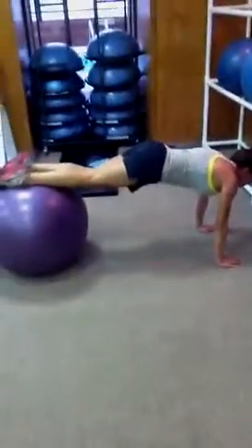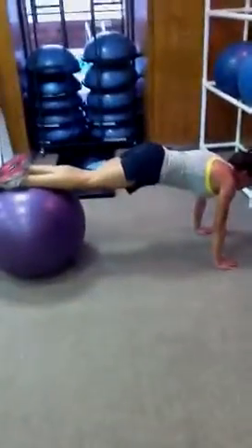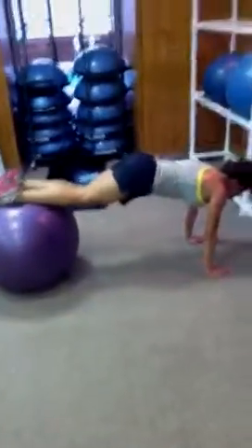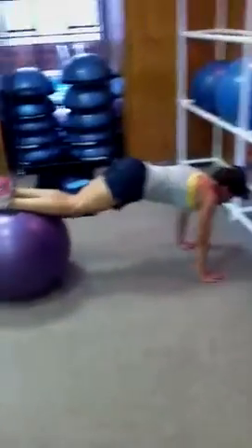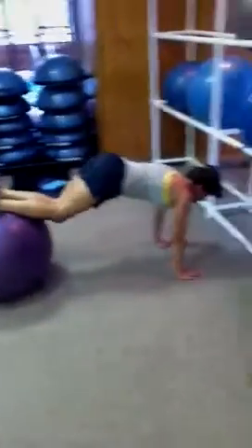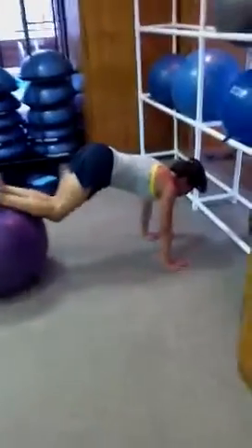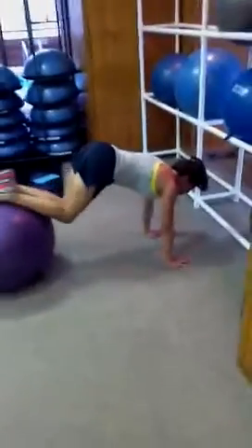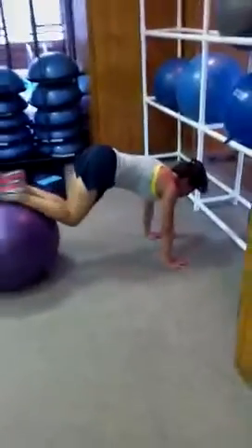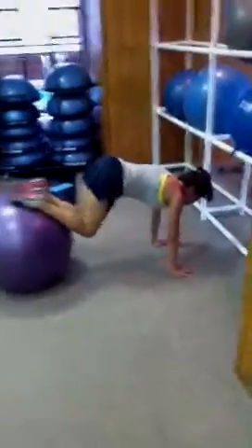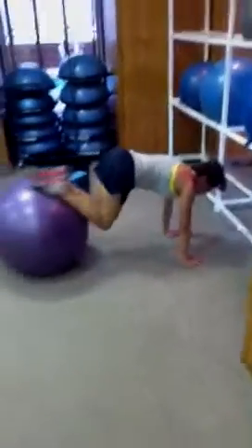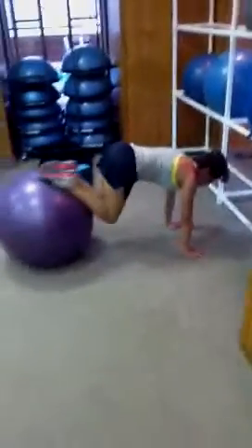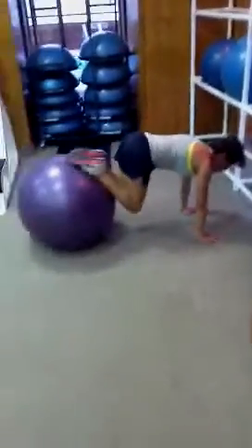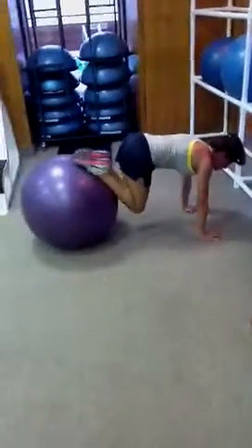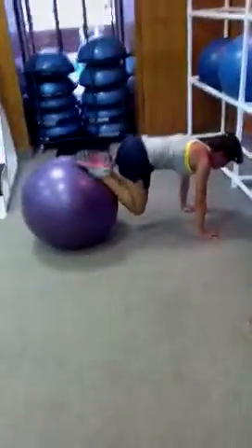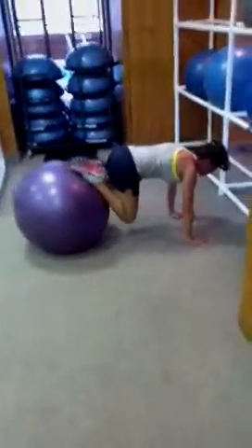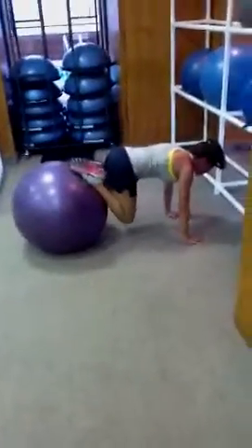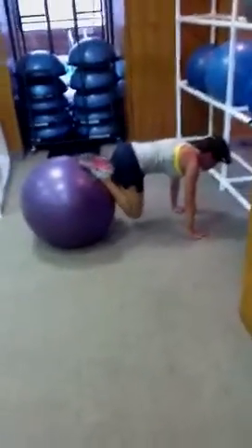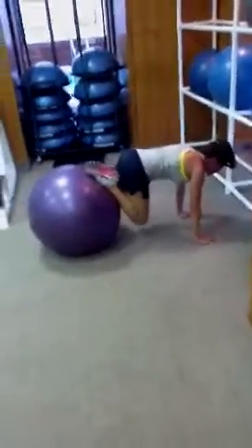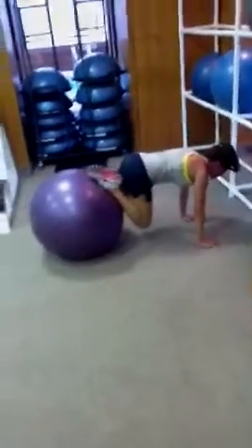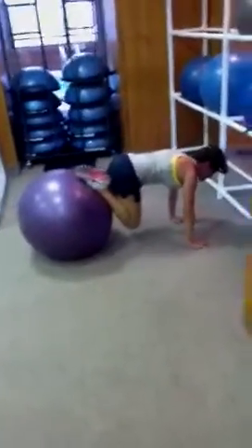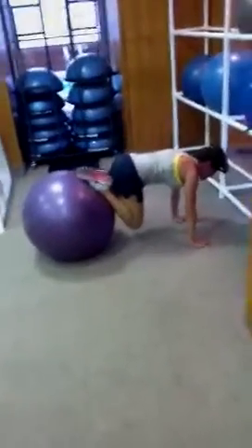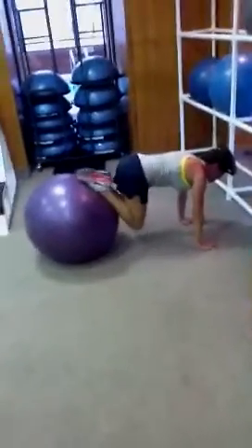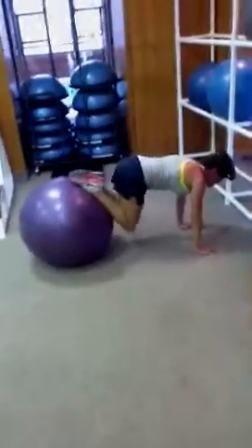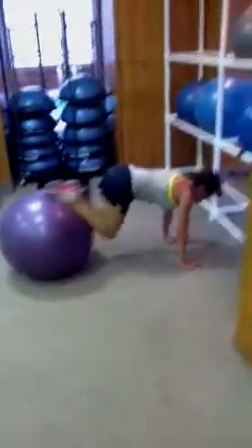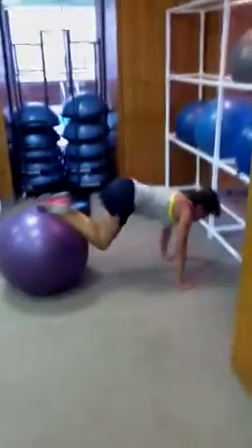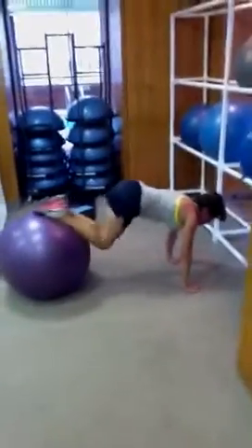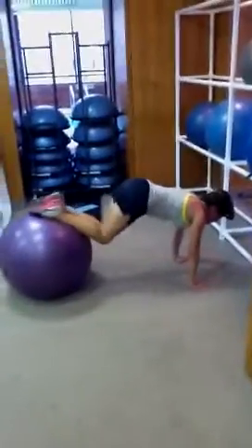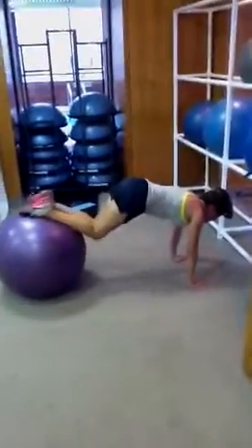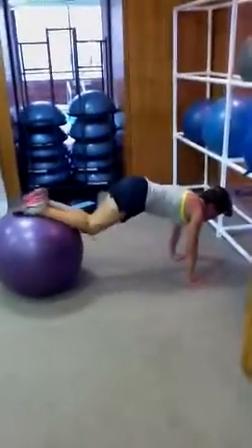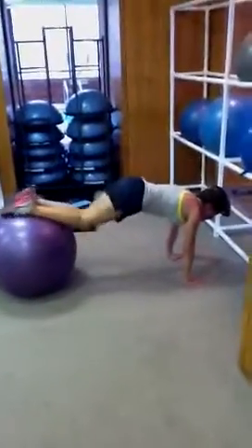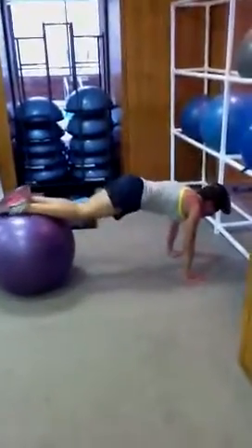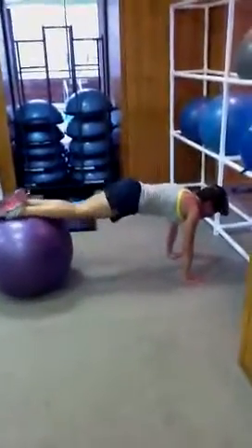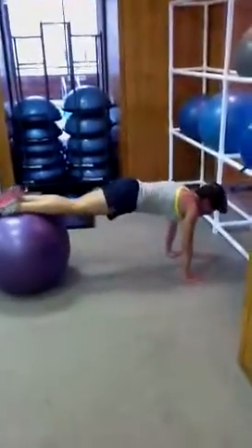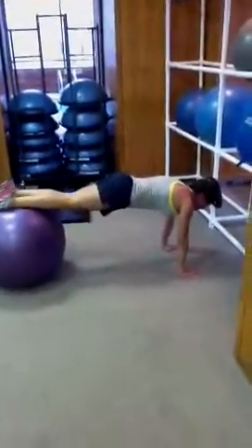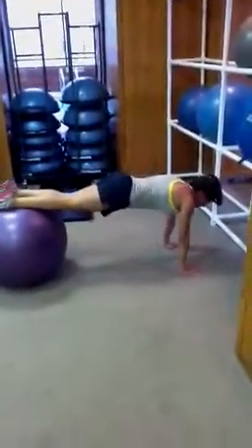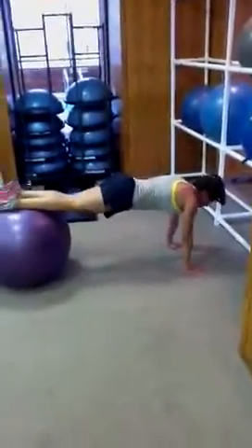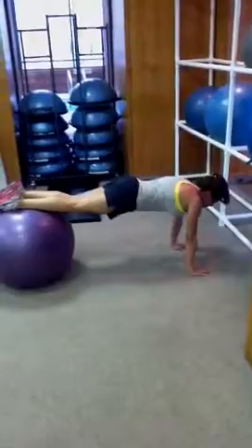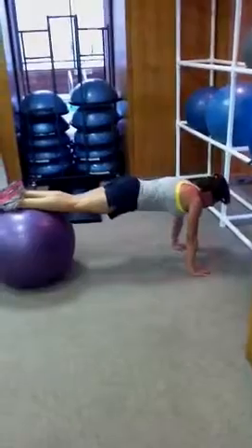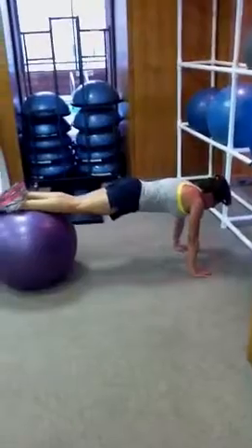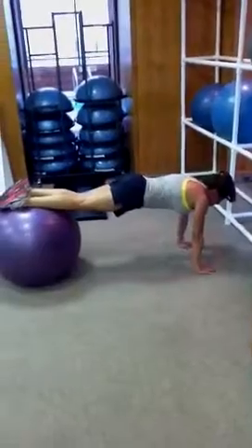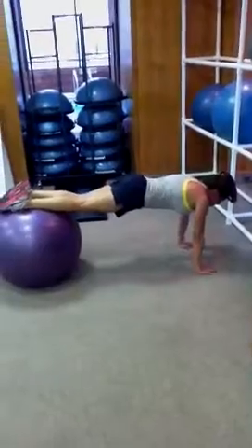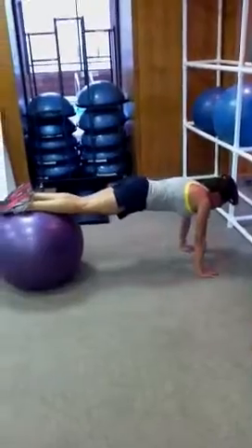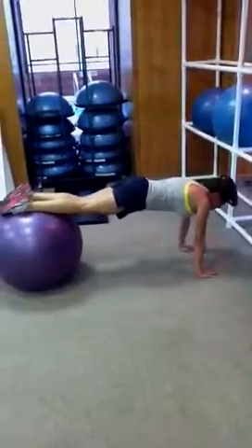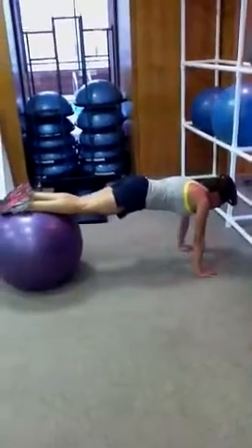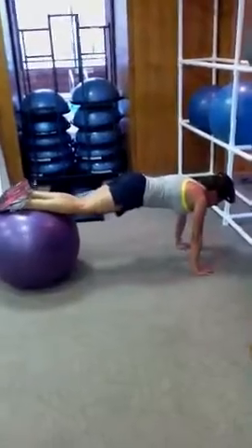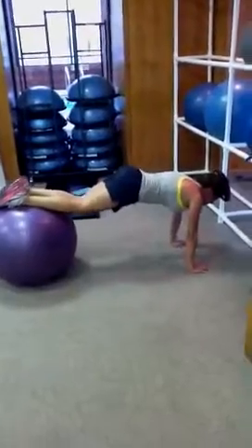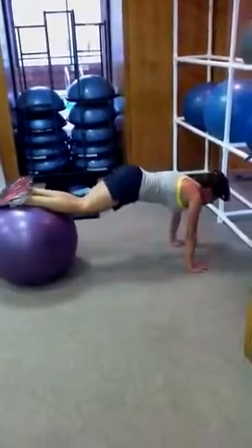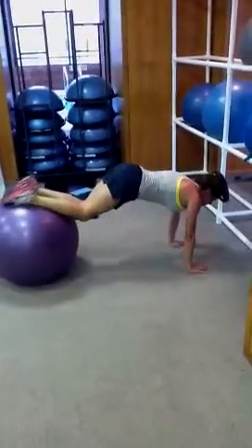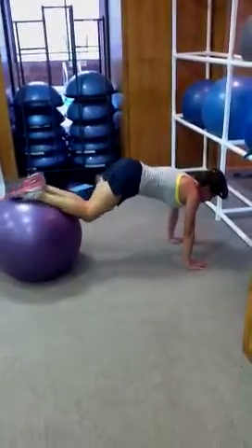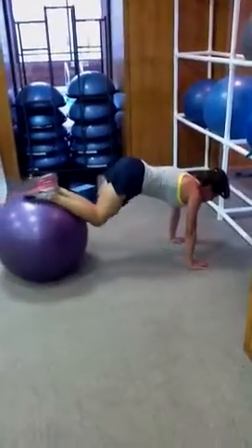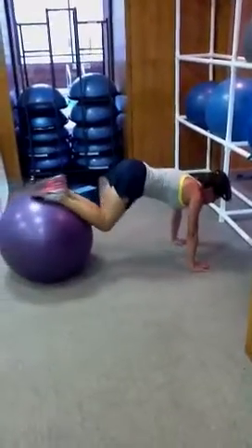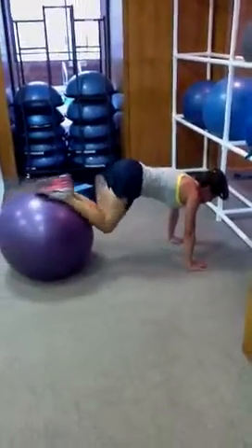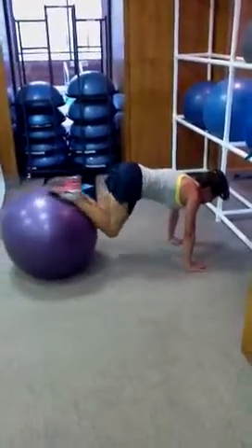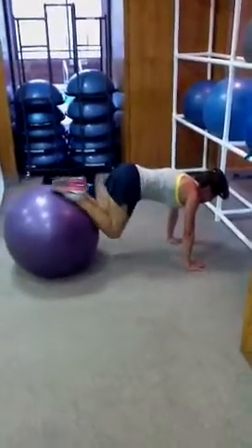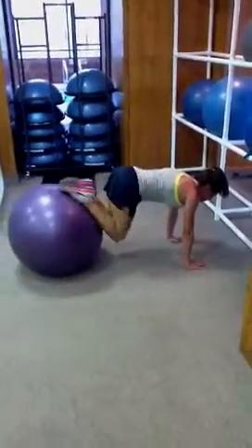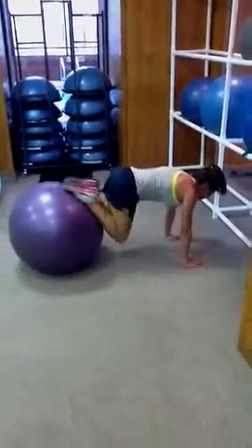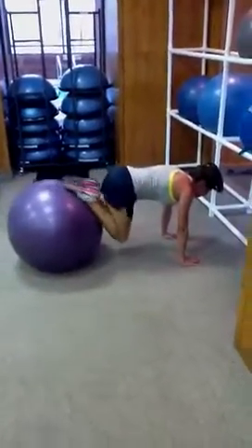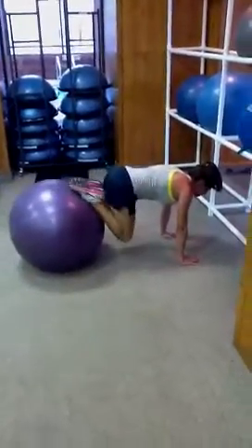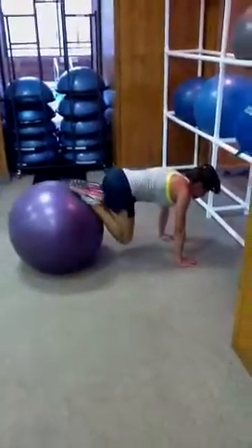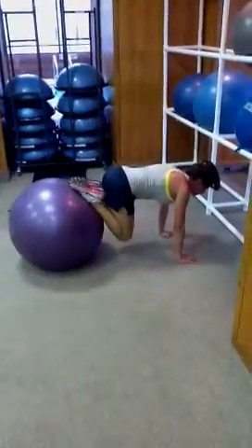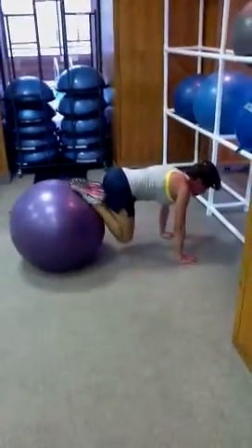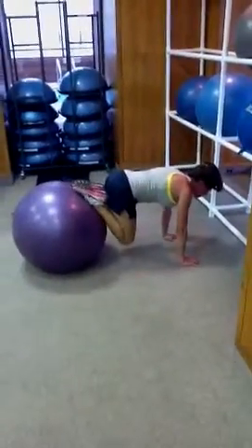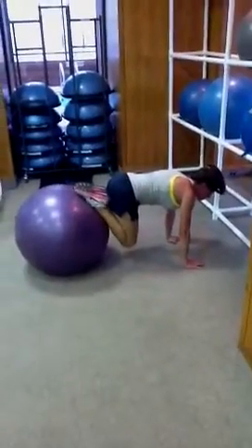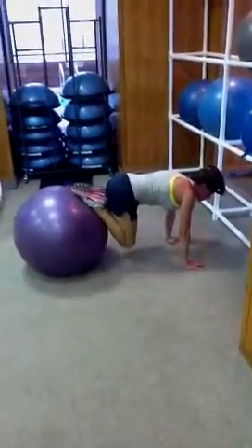There's a better angle here. So we've got knee tucks on the physio ball. The ball's coming in and out, knees towards the chest.